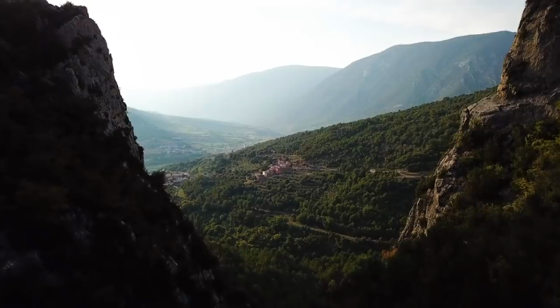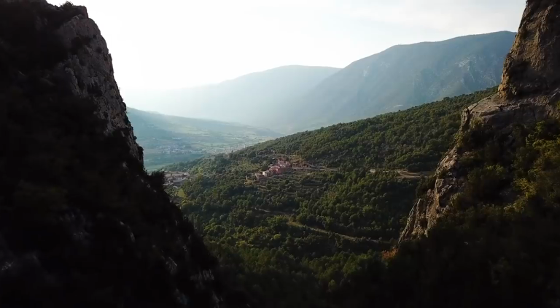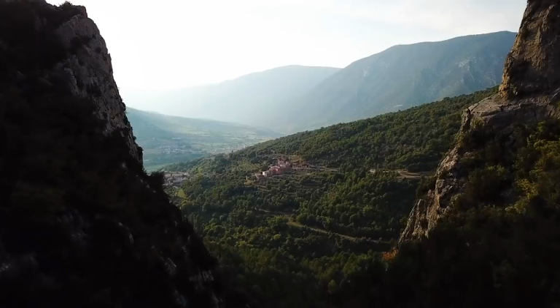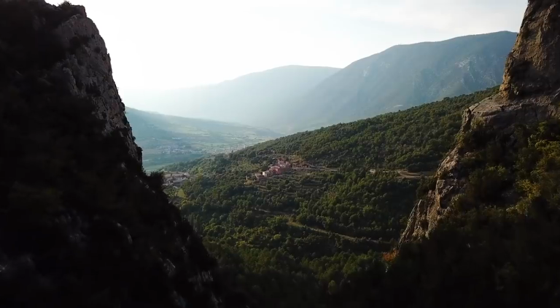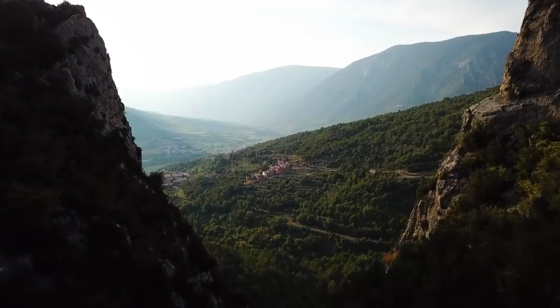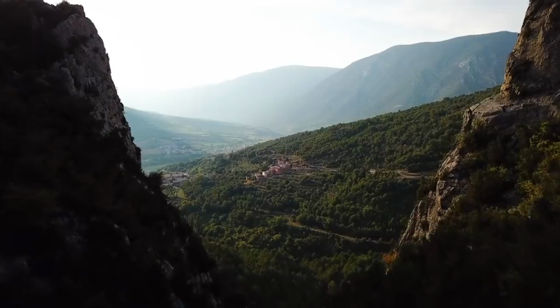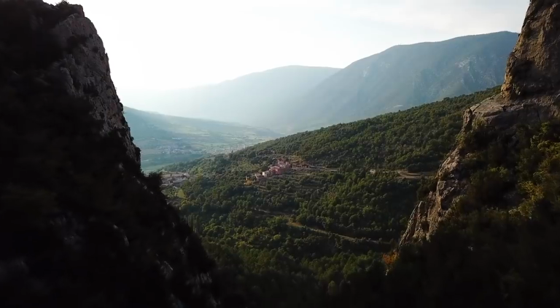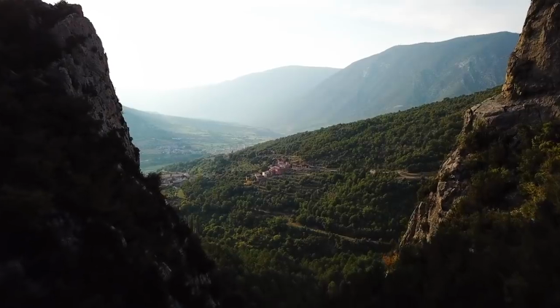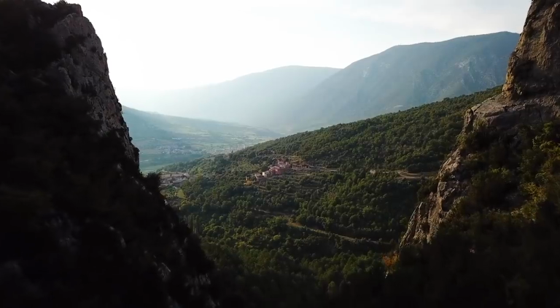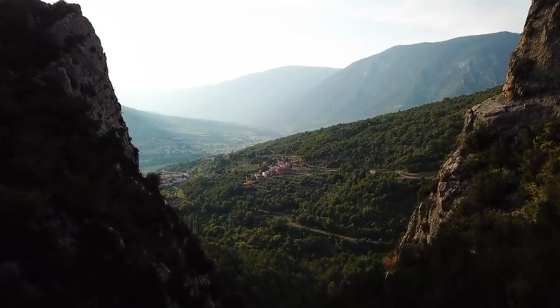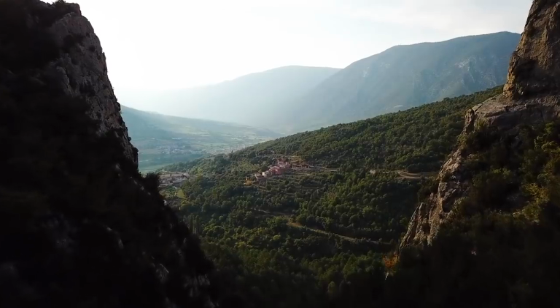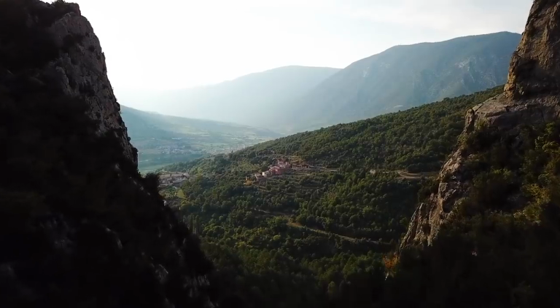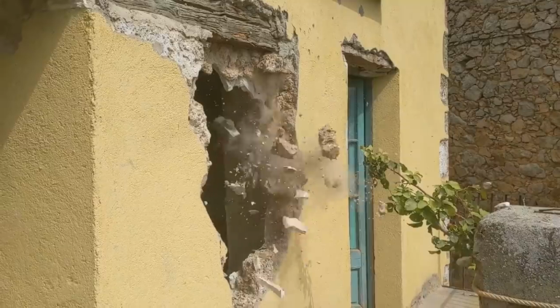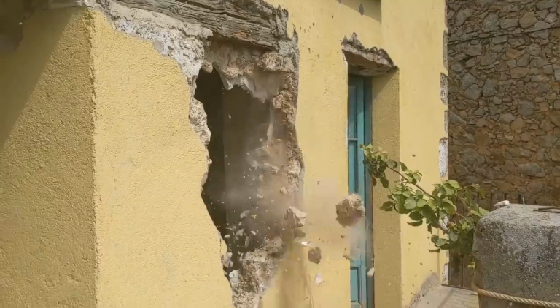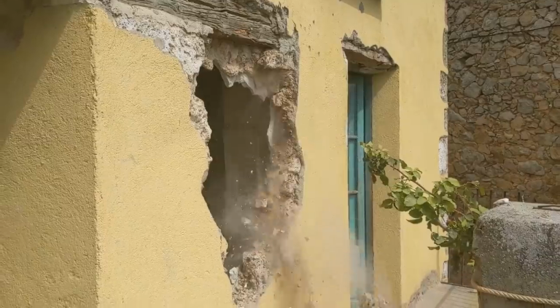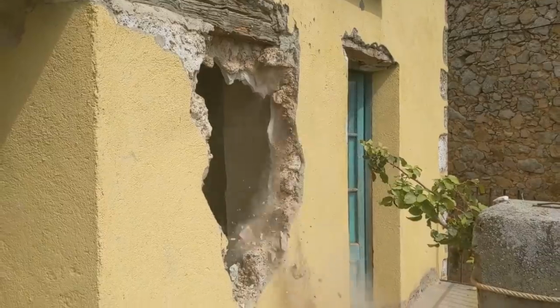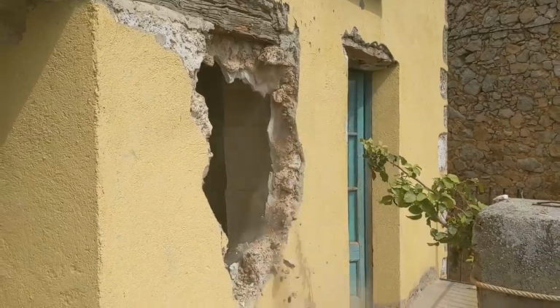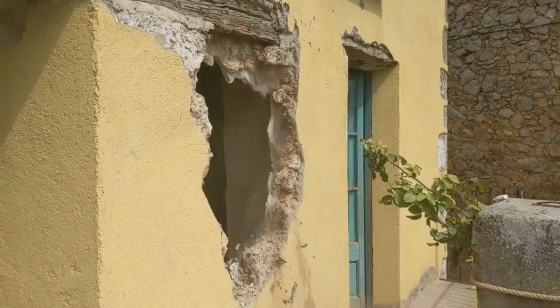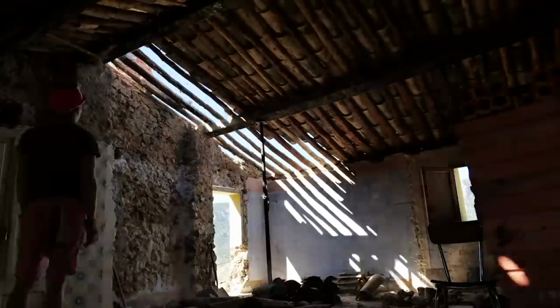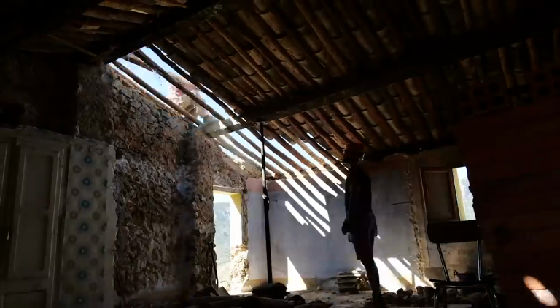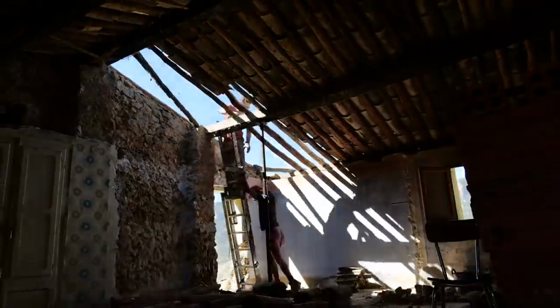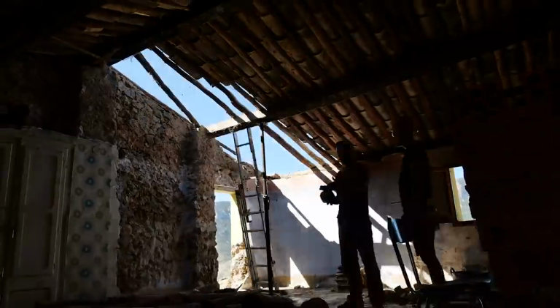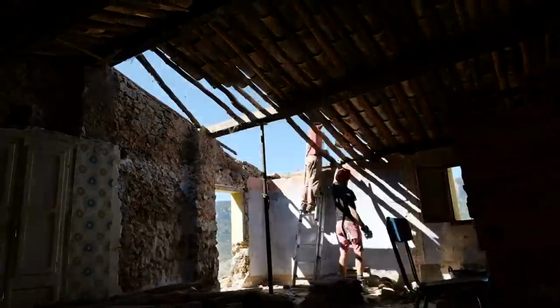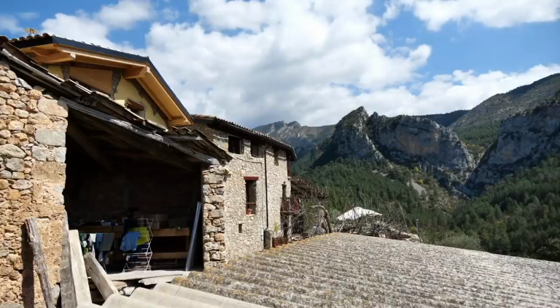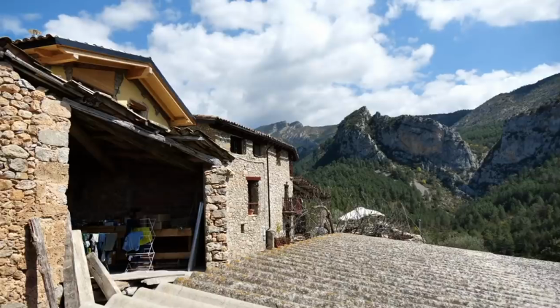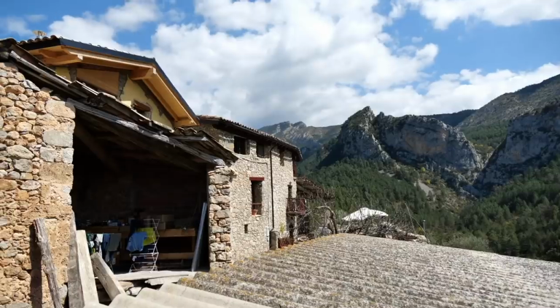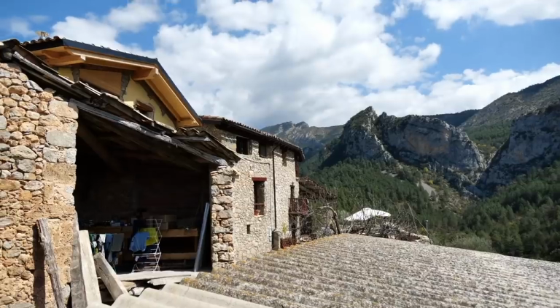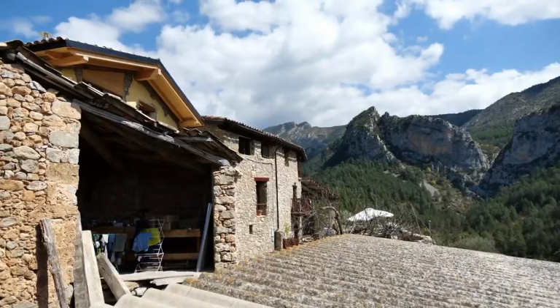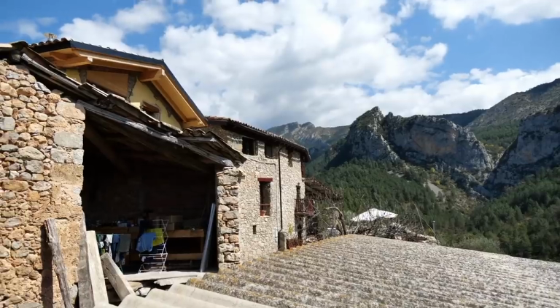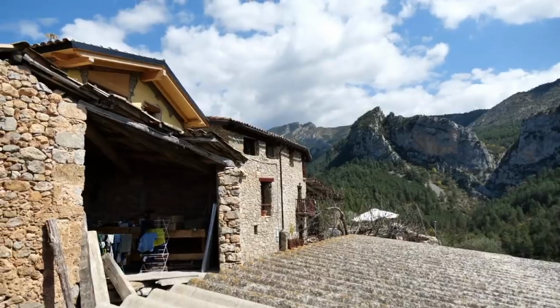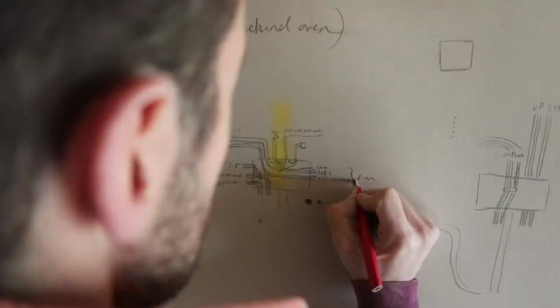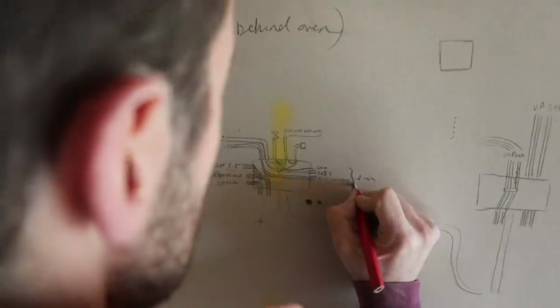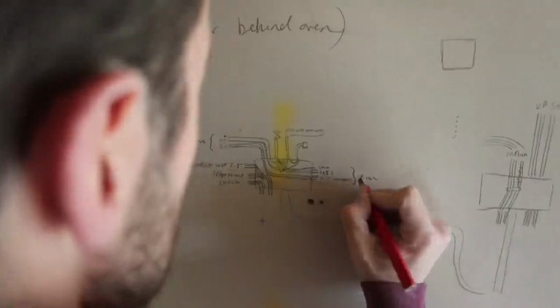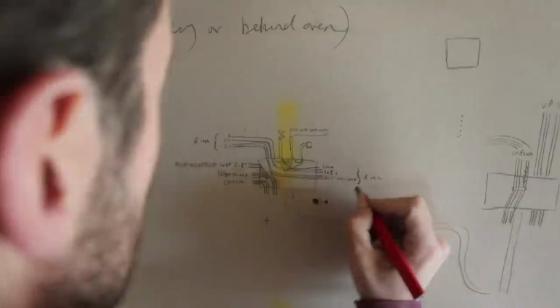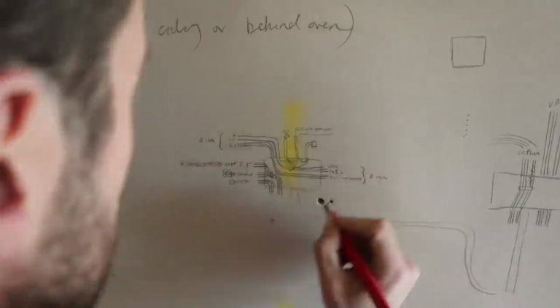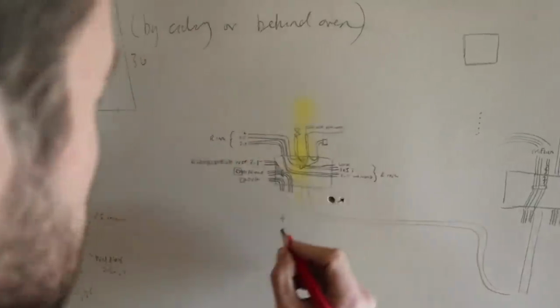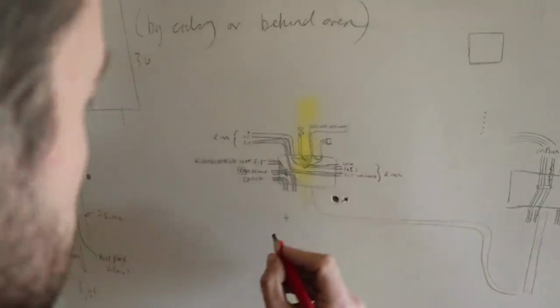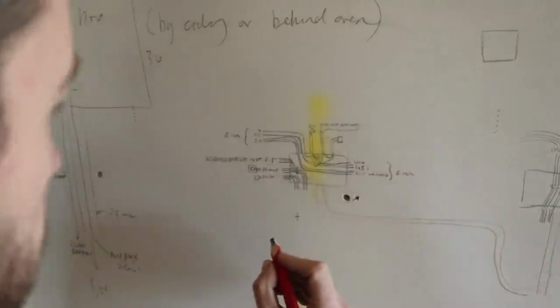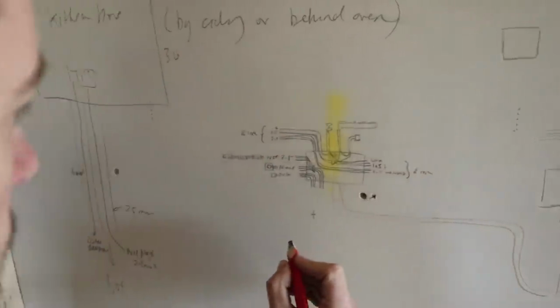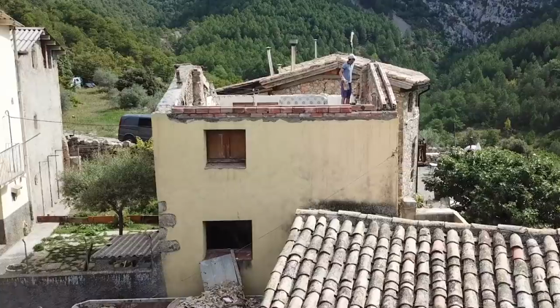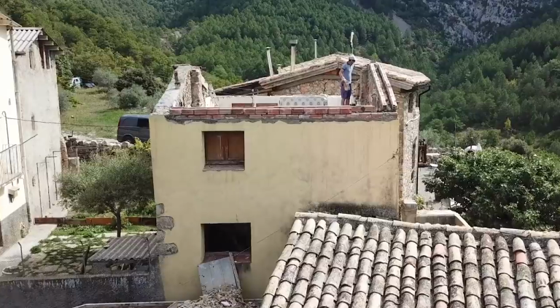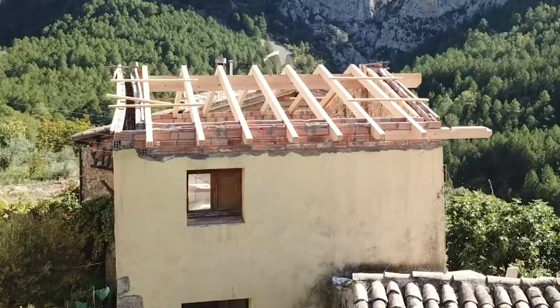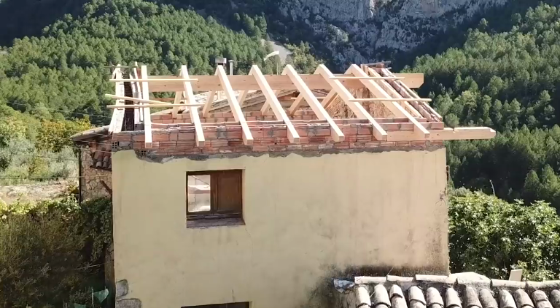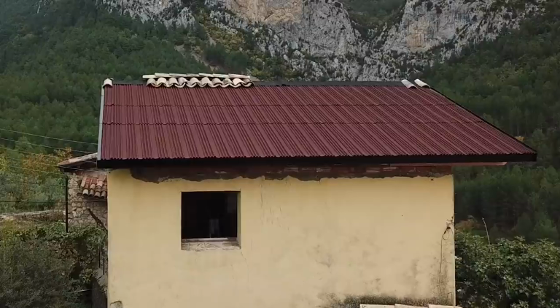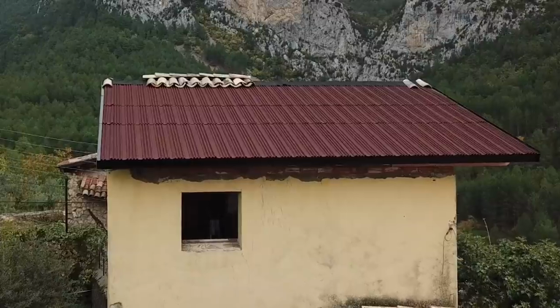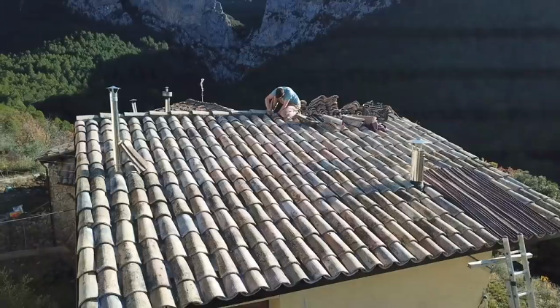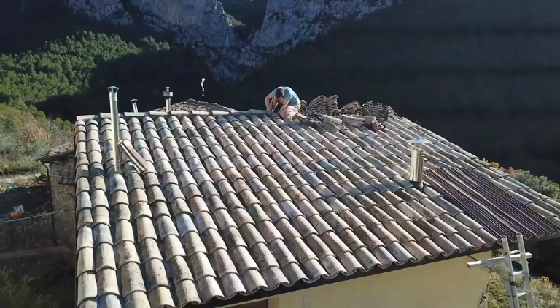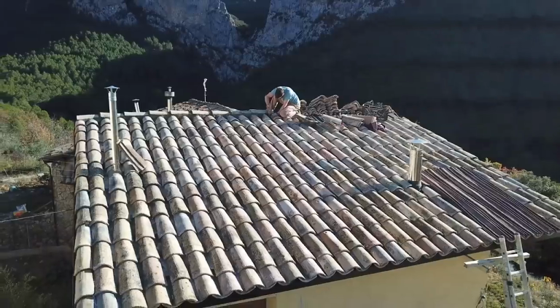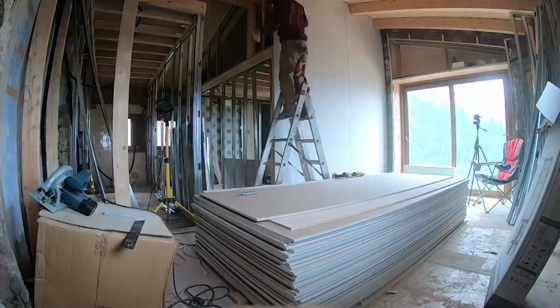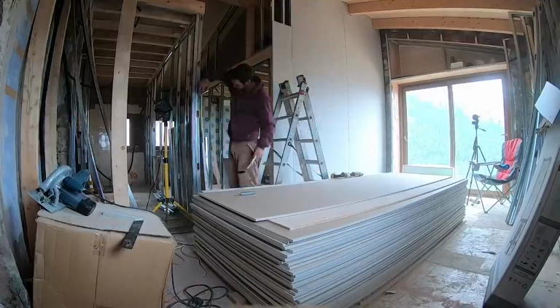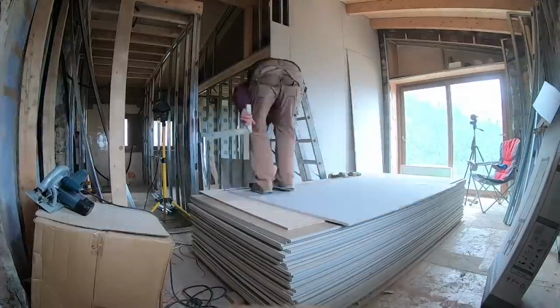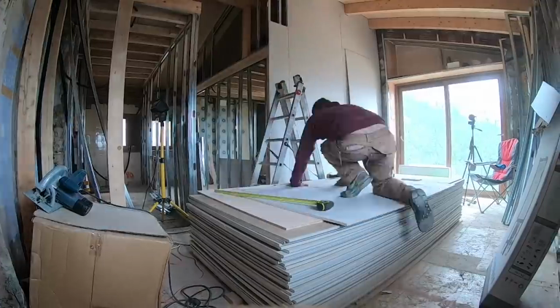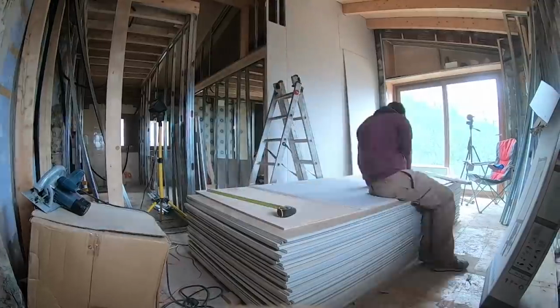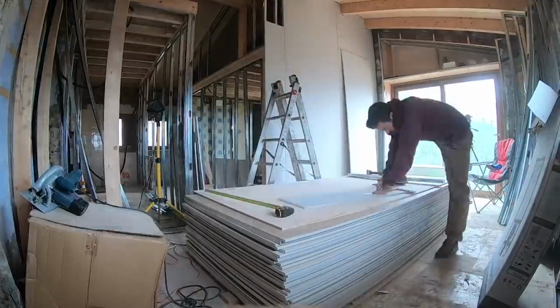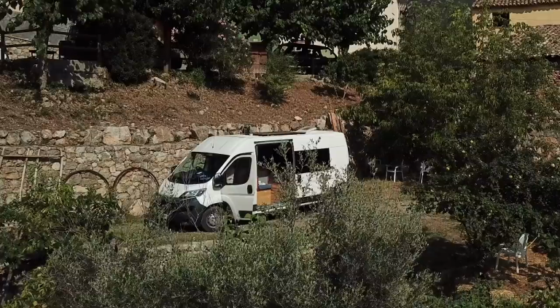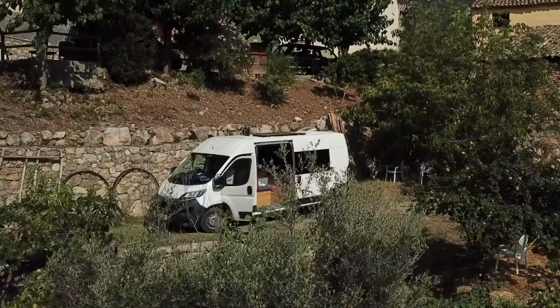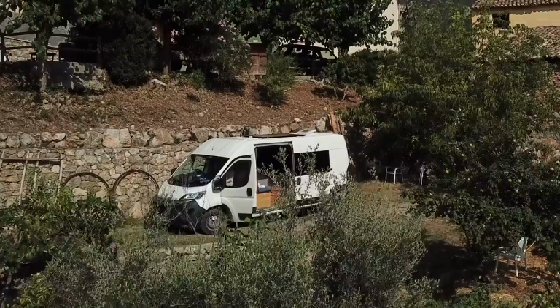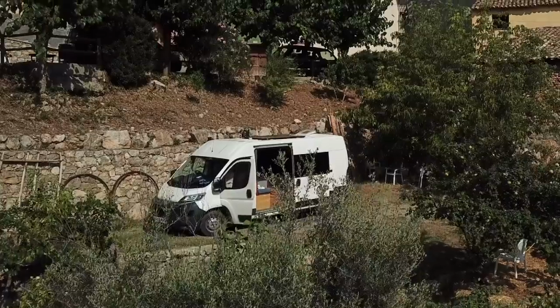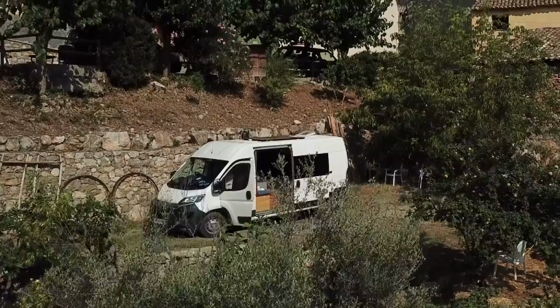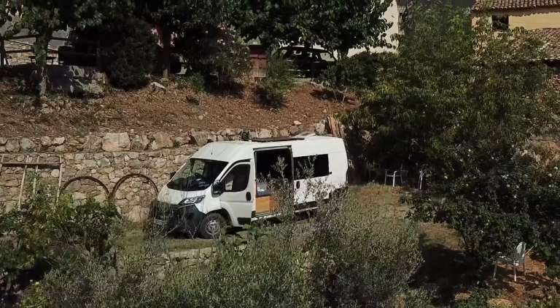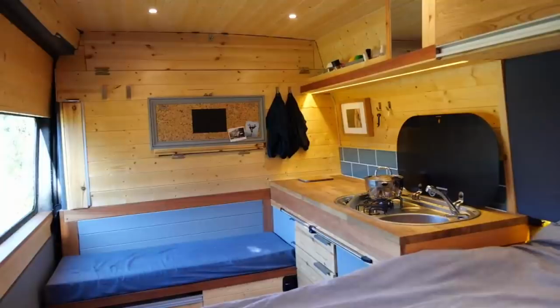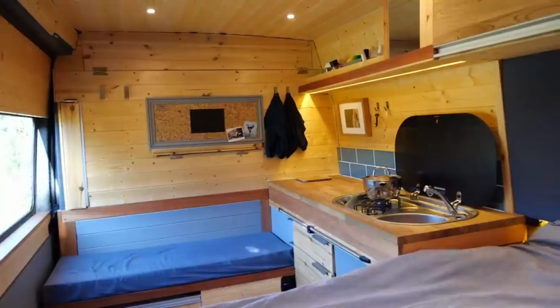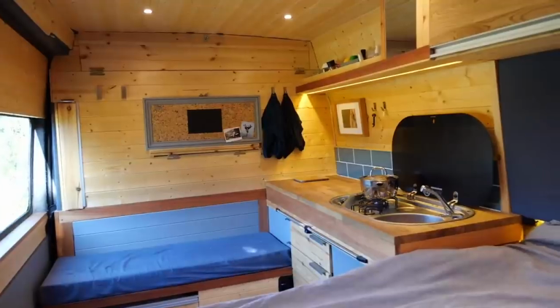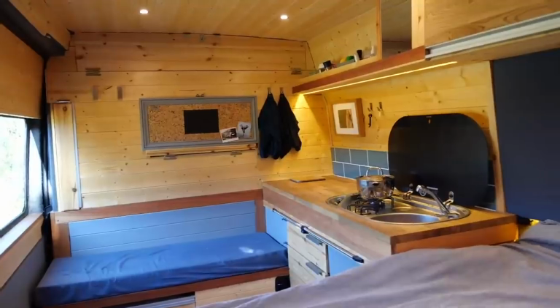In this vlog series I am transforming an old three-story house into an eco home while living in my van conversion.